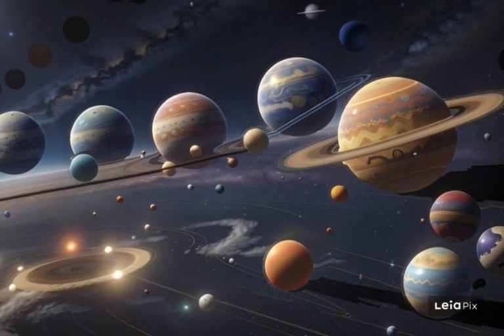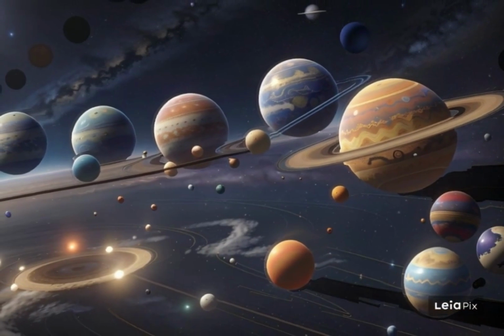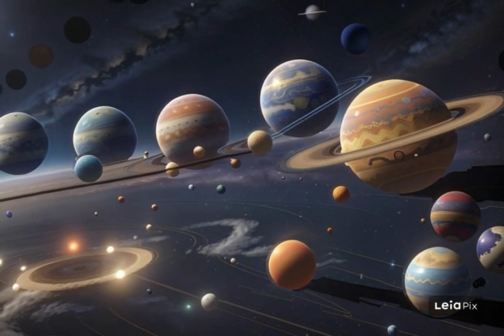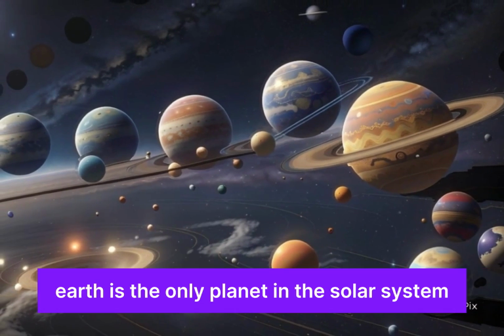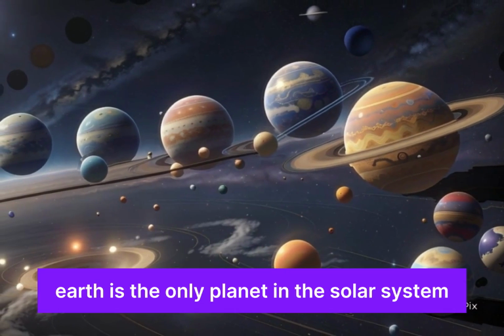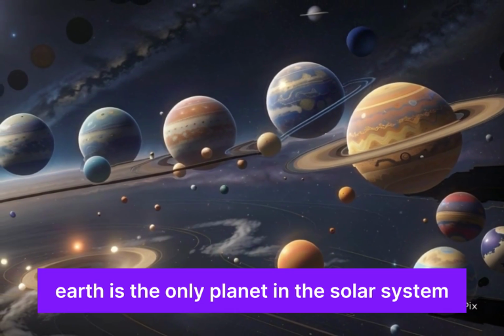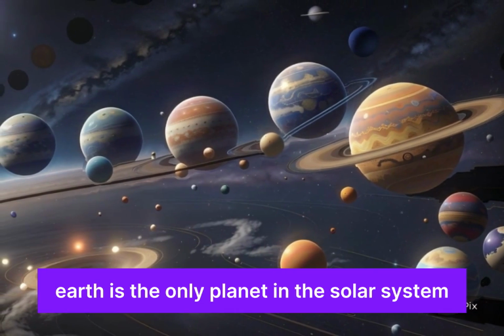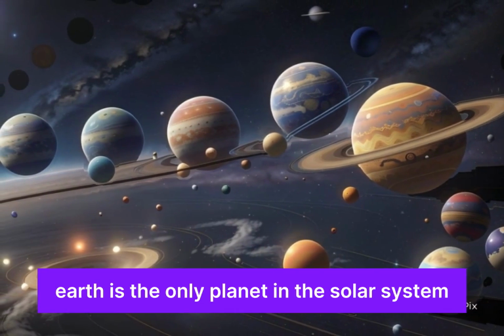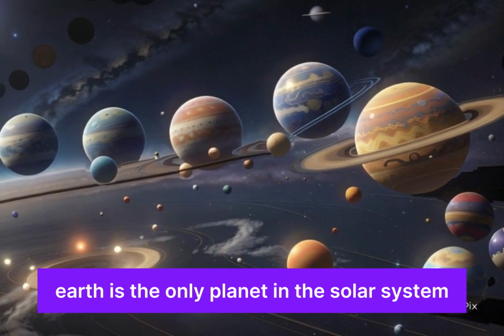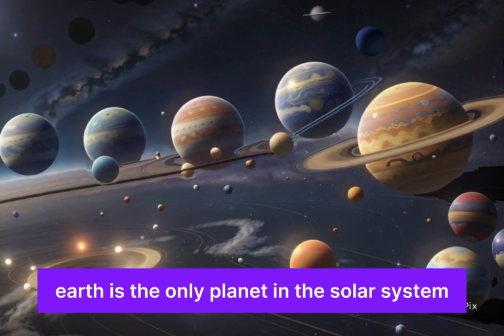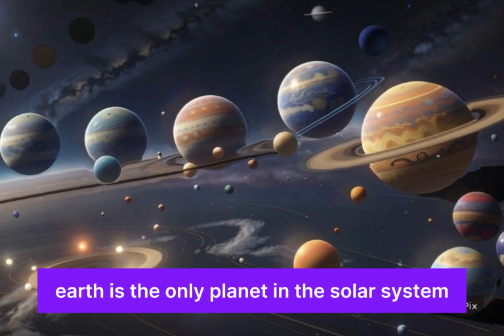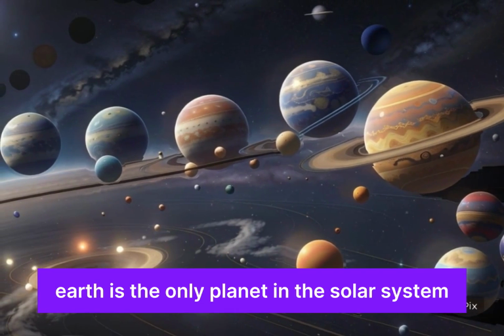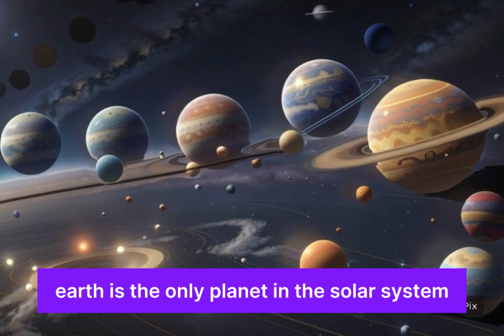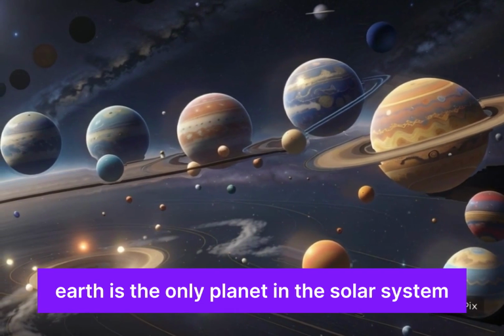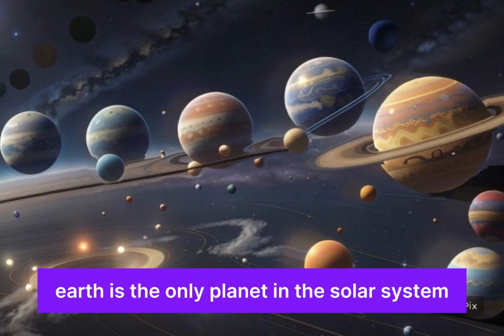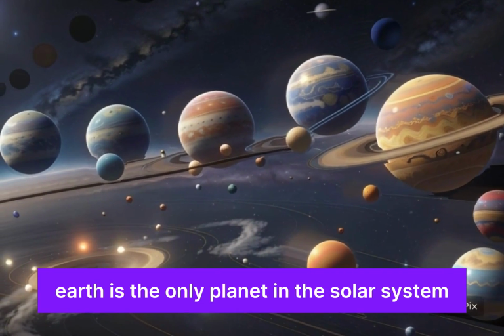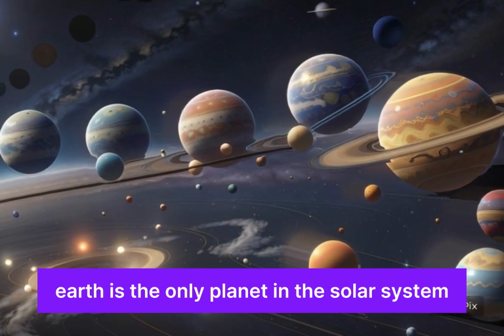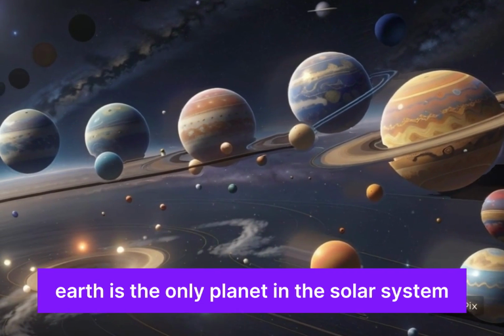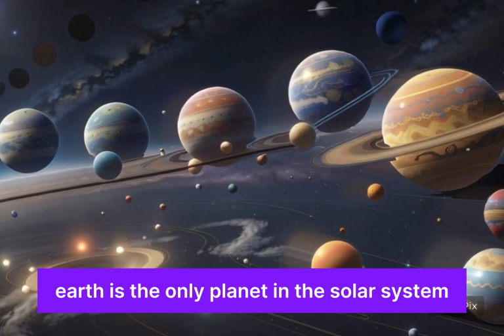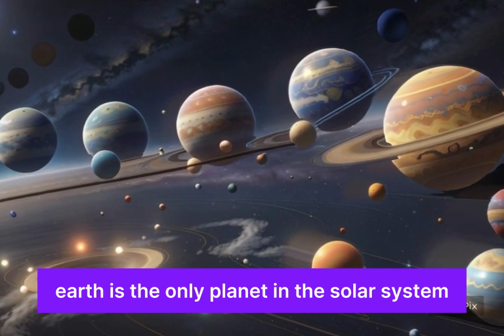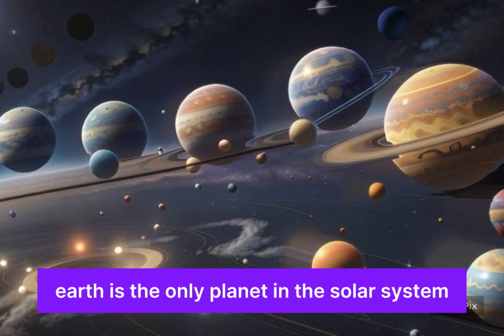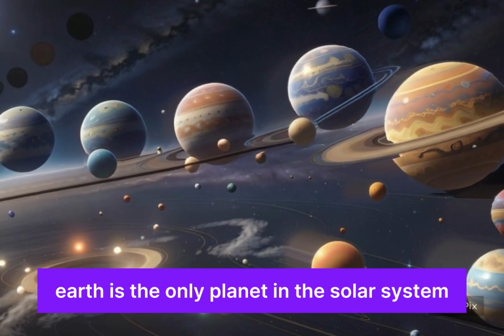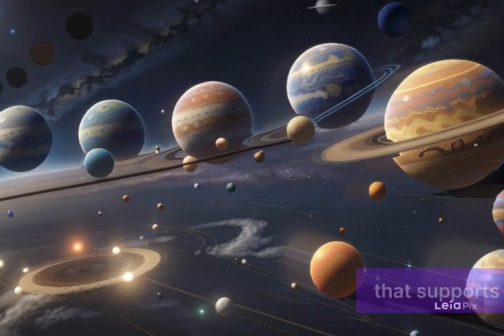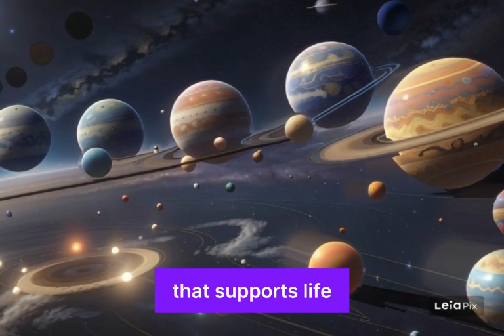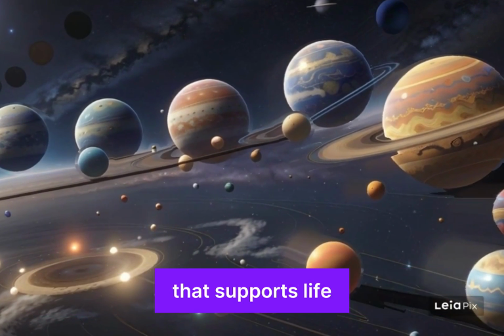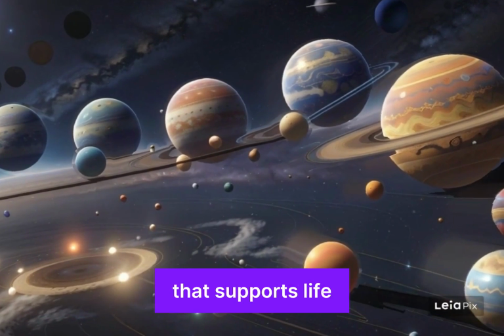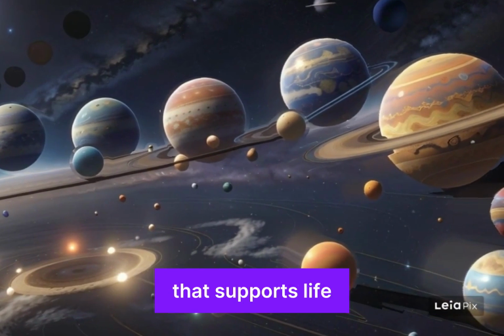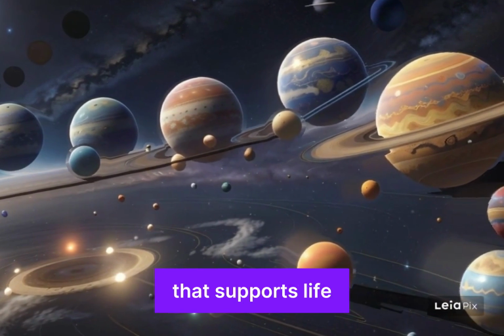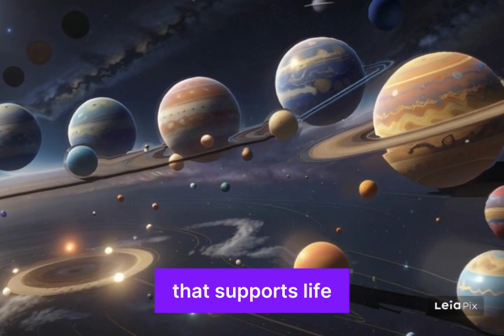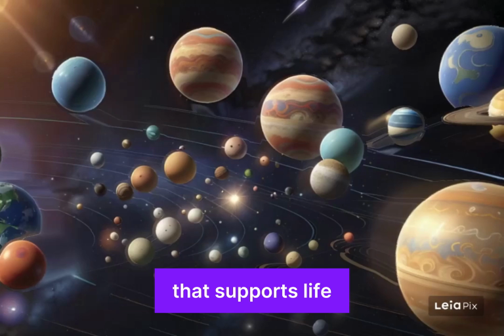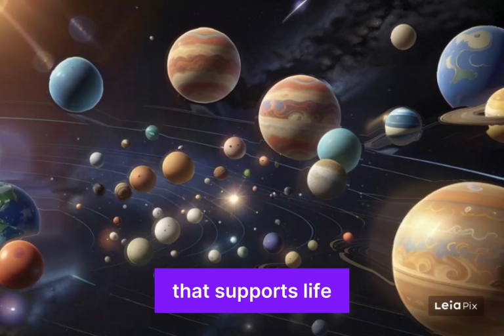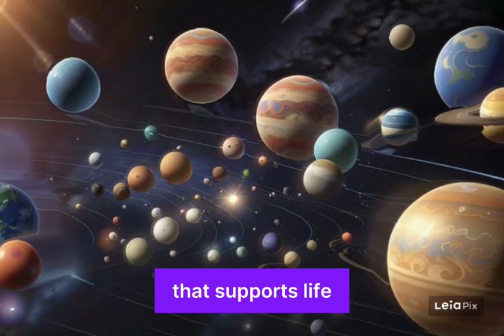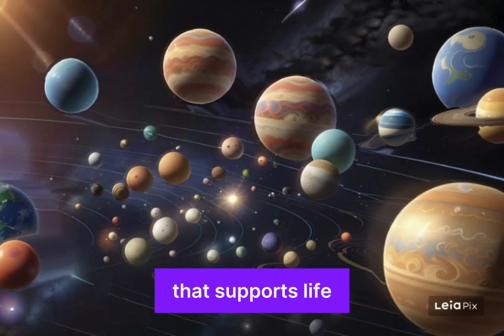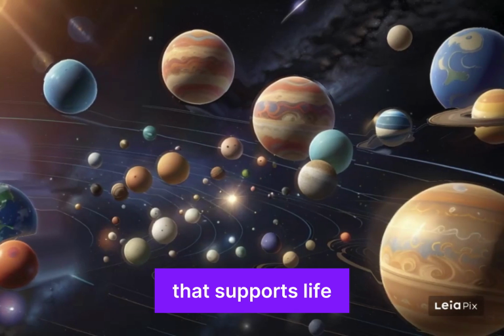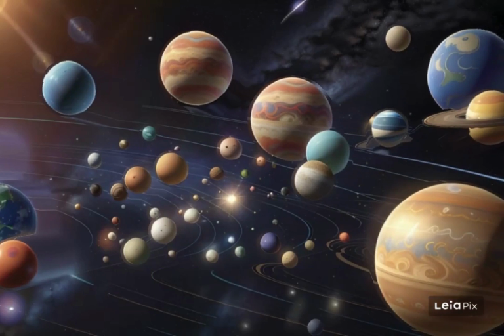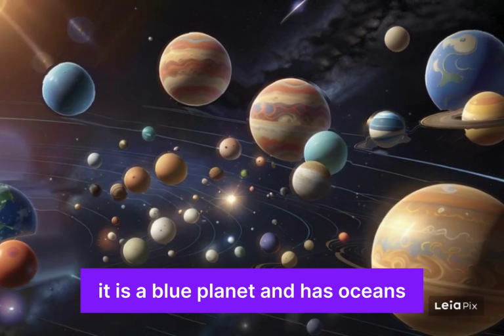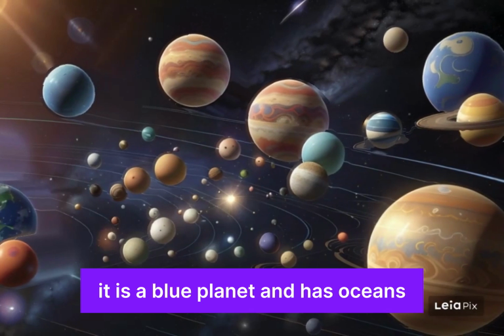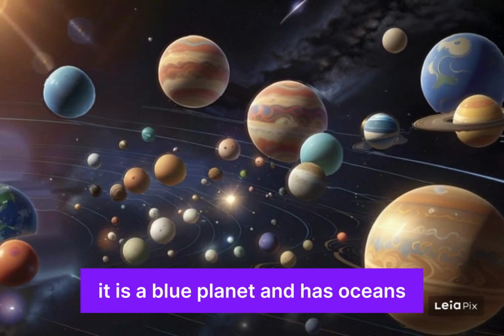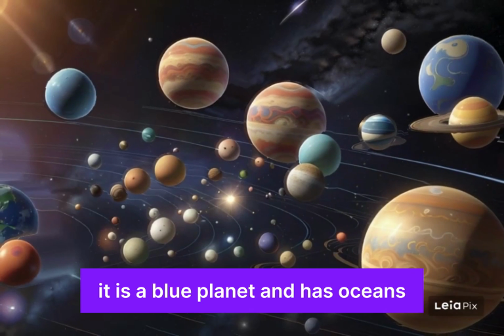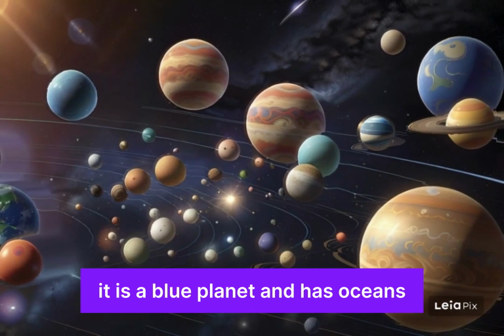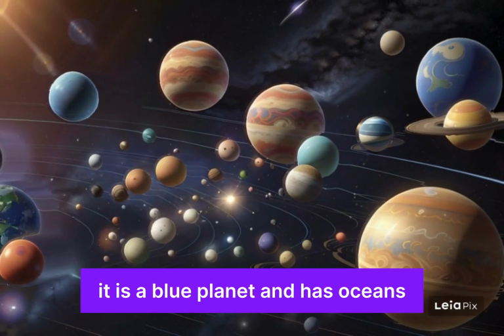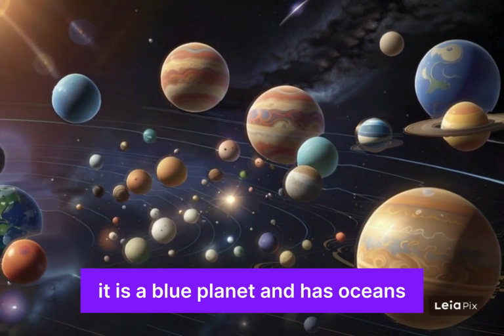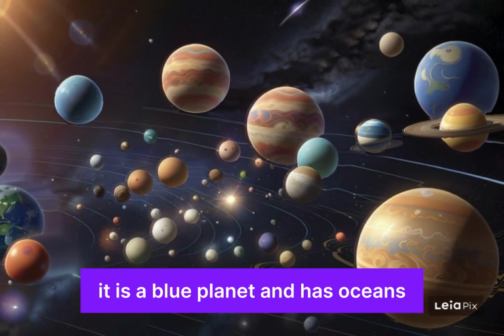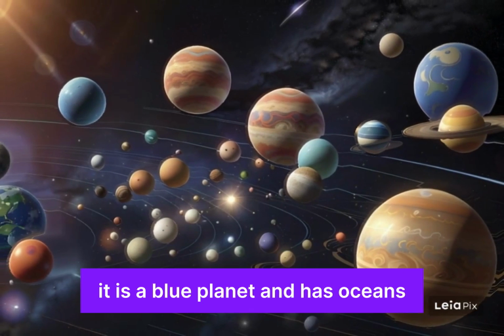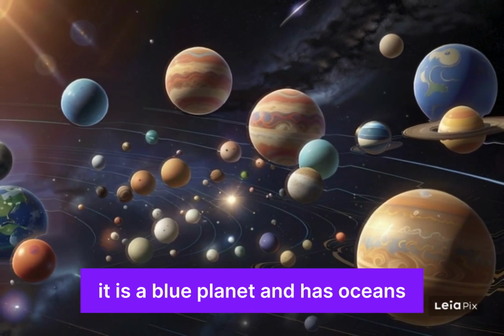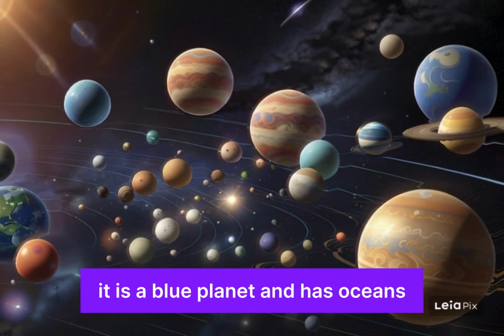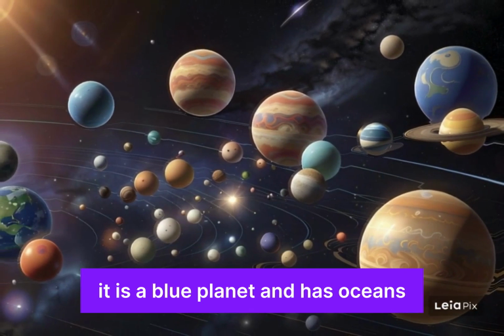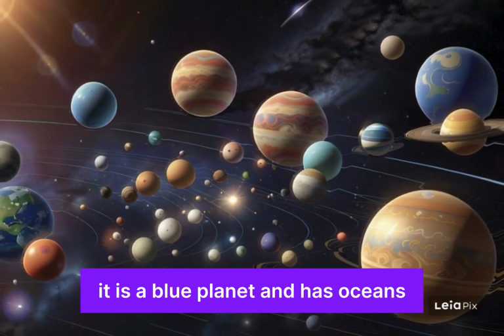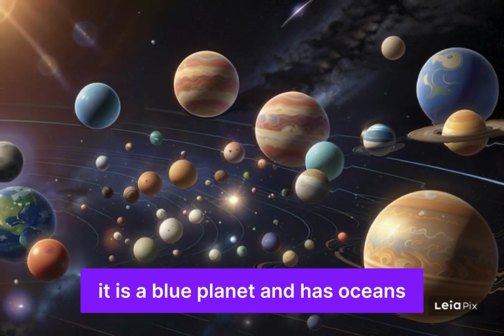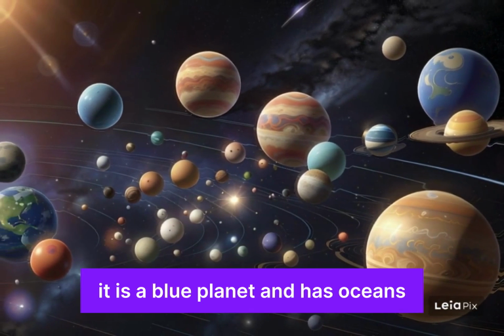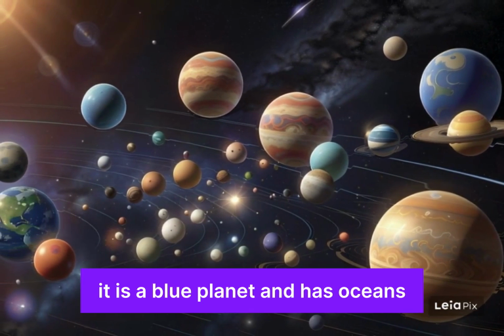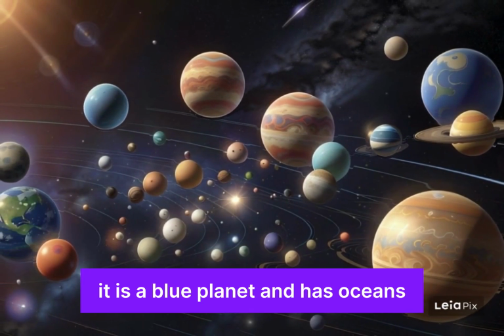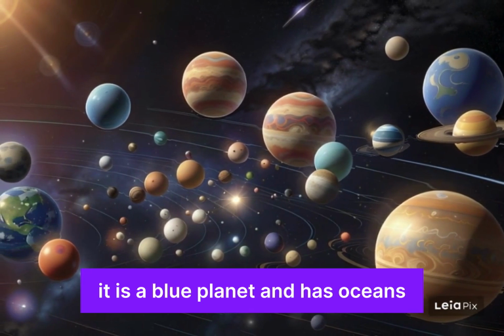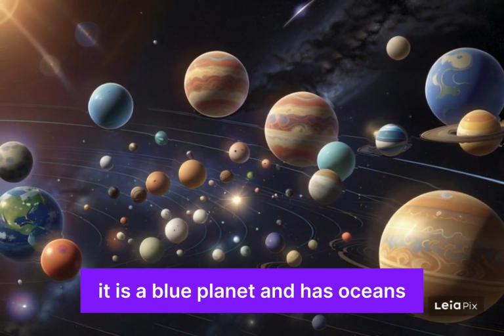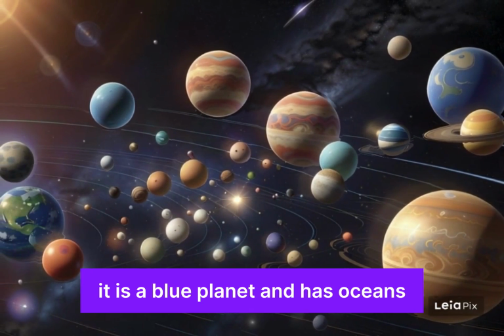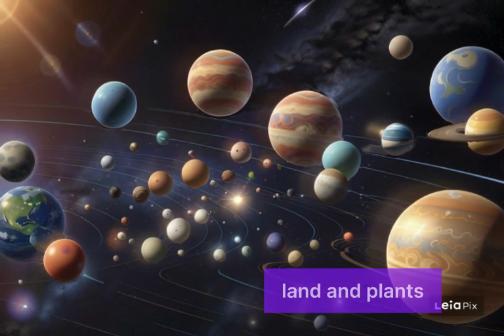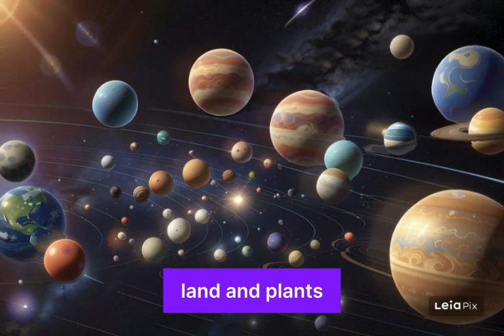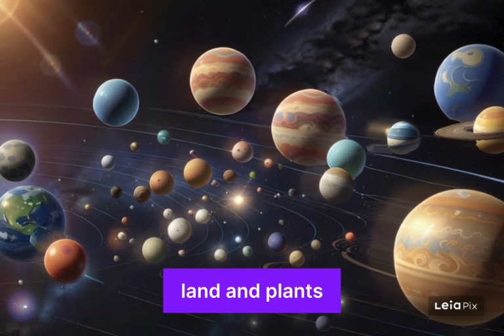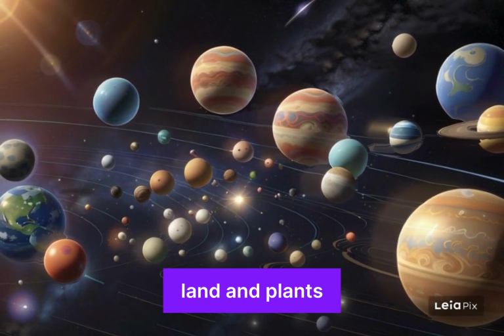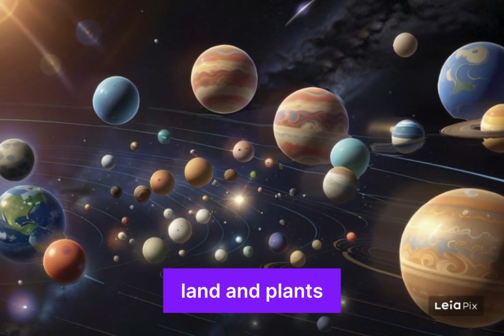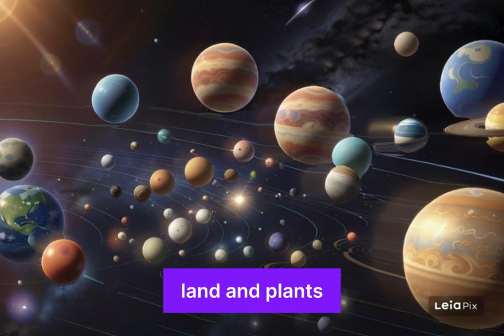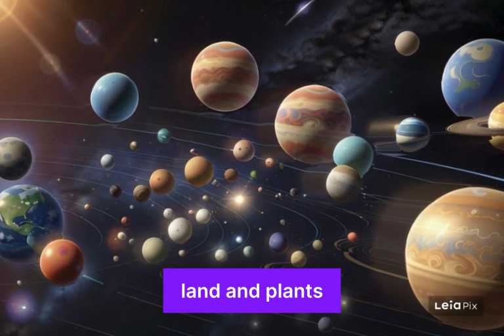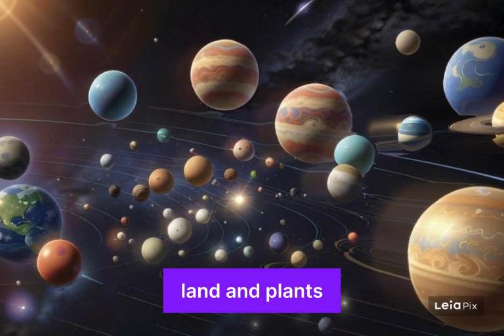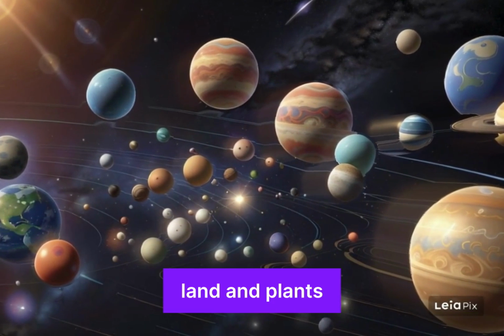Earth is the only planet in the solar system that supports life. It is a blue planet and has oceans, land, and plants.